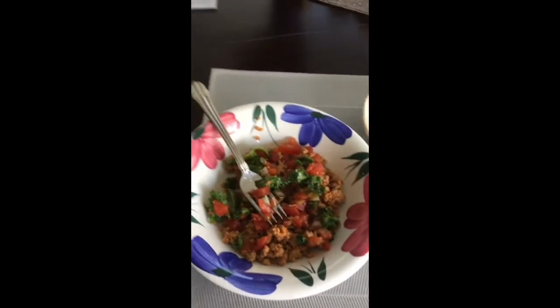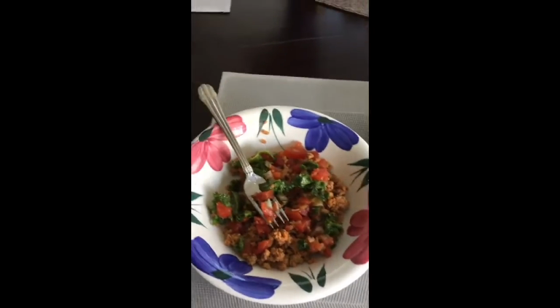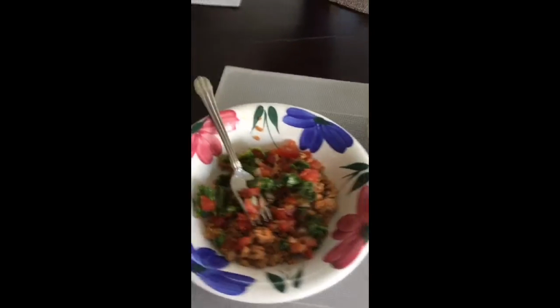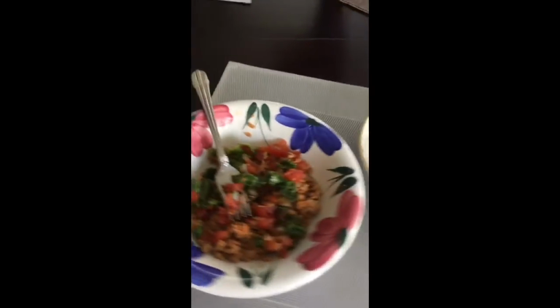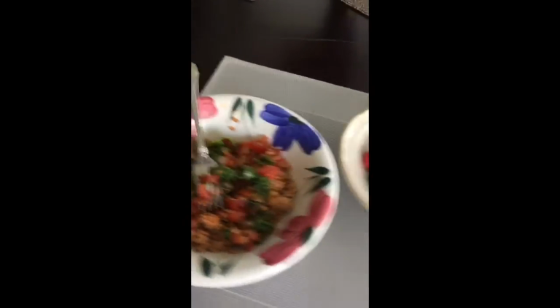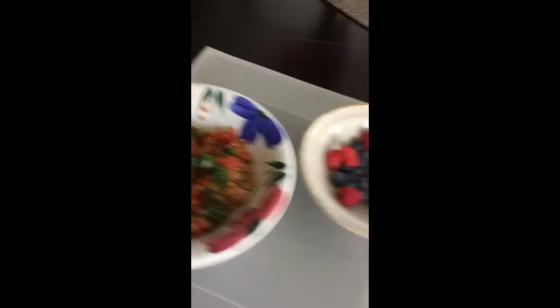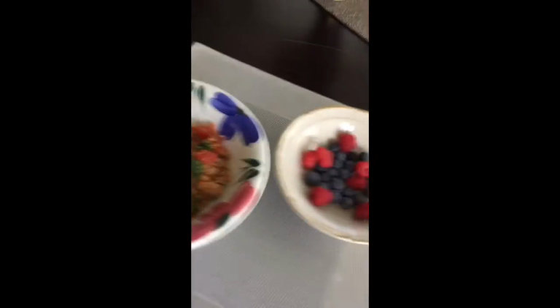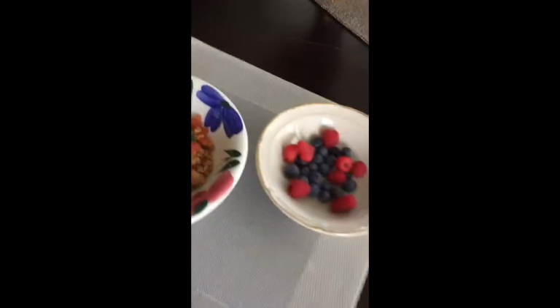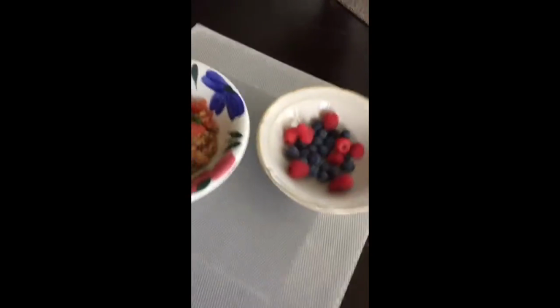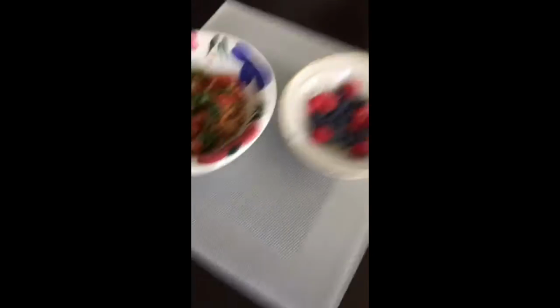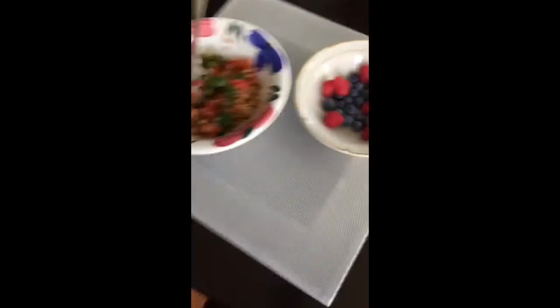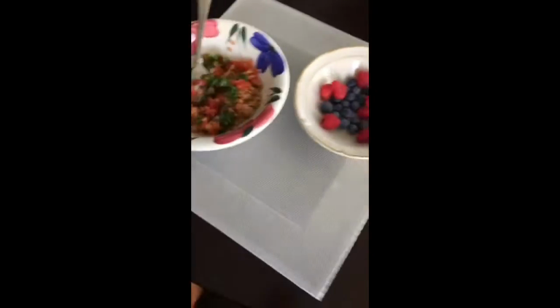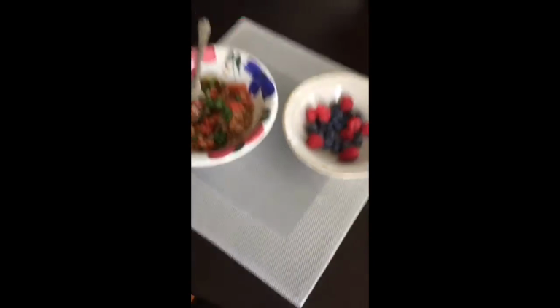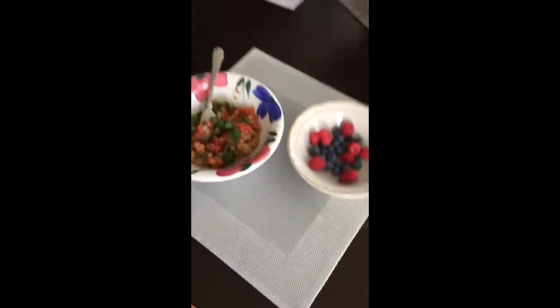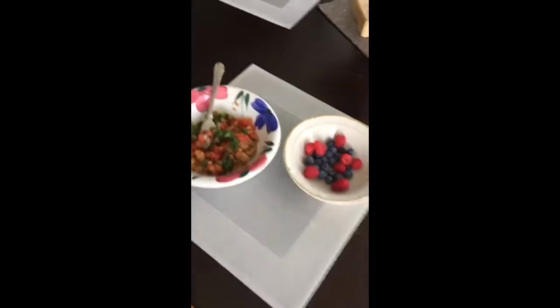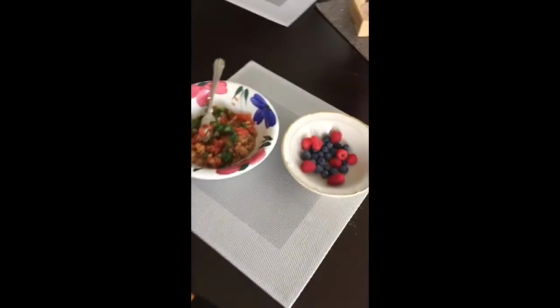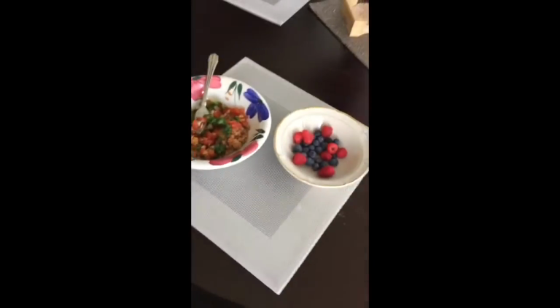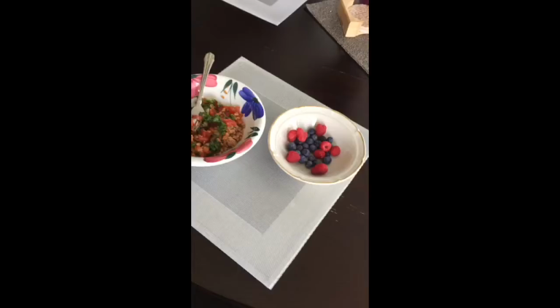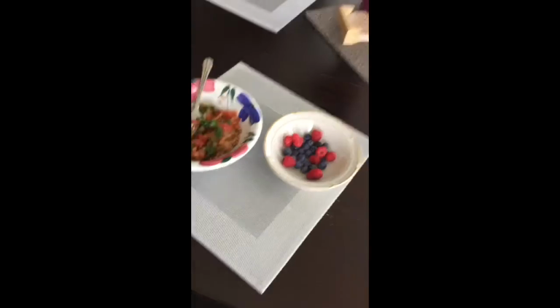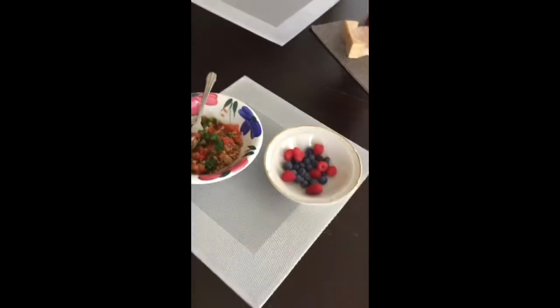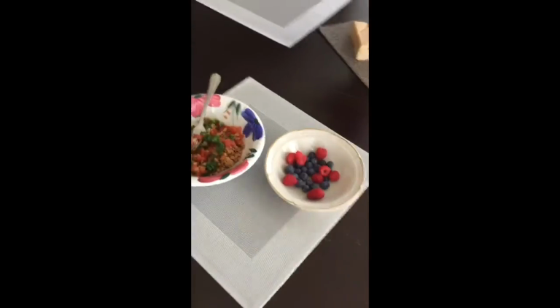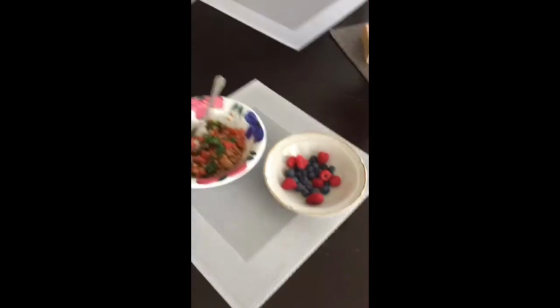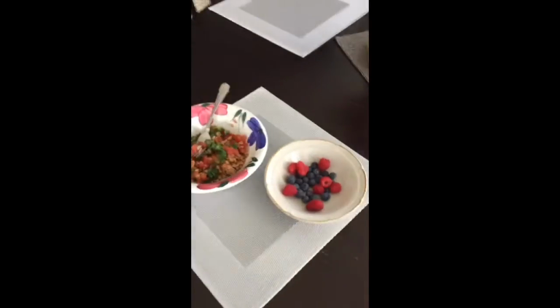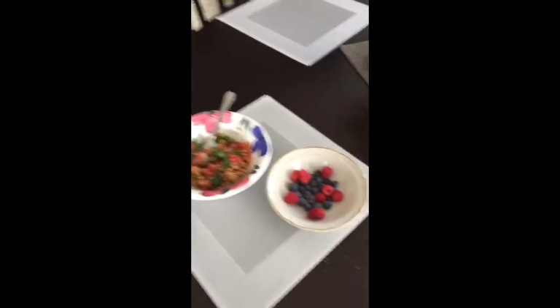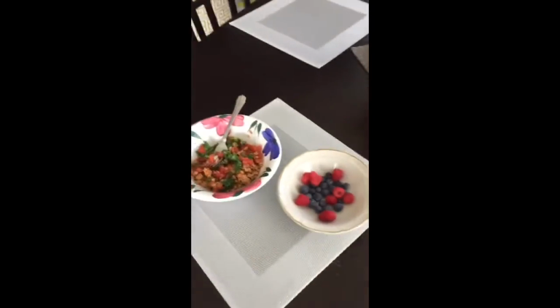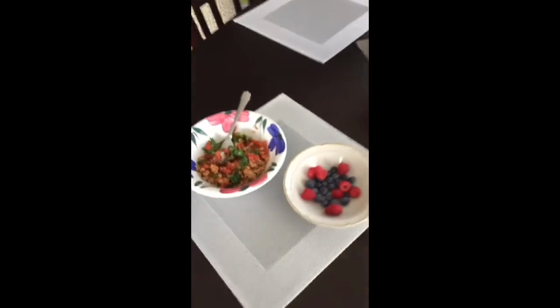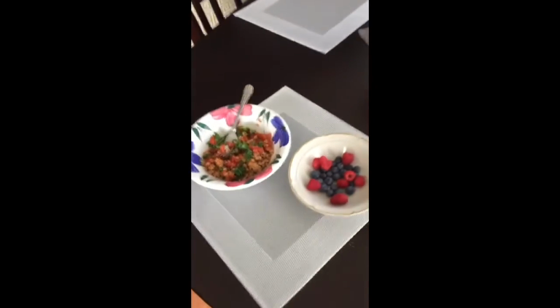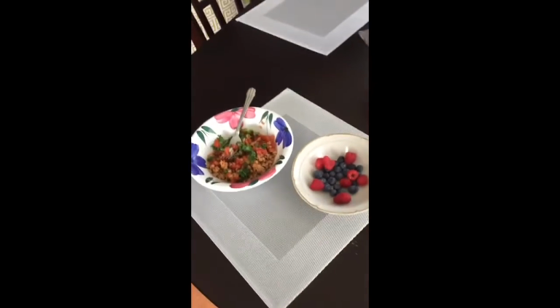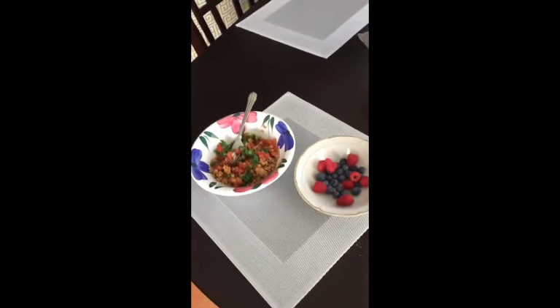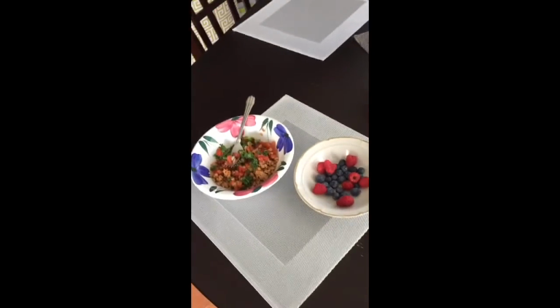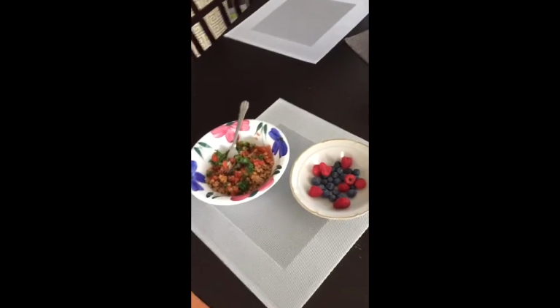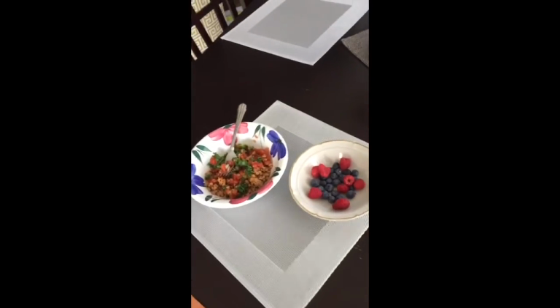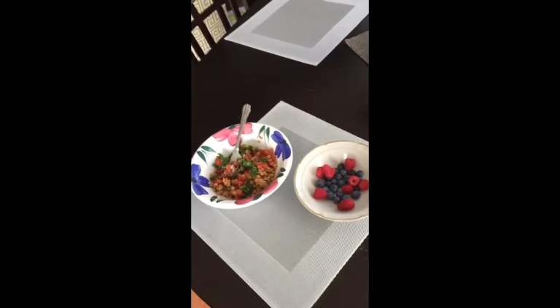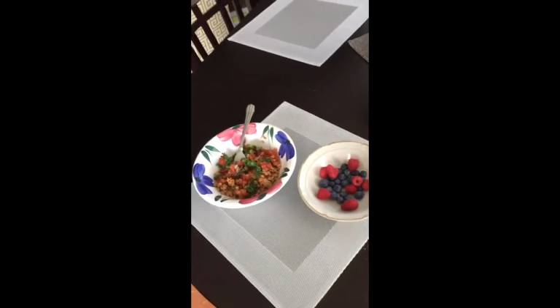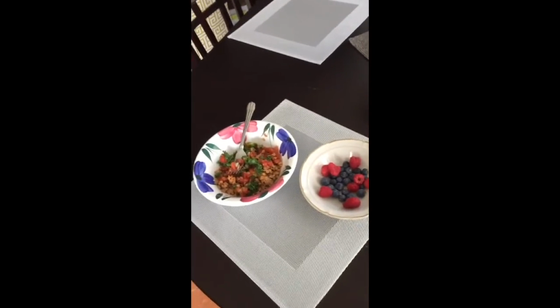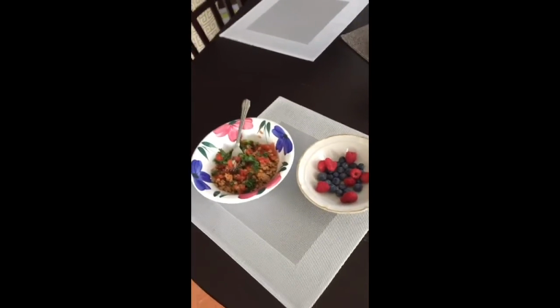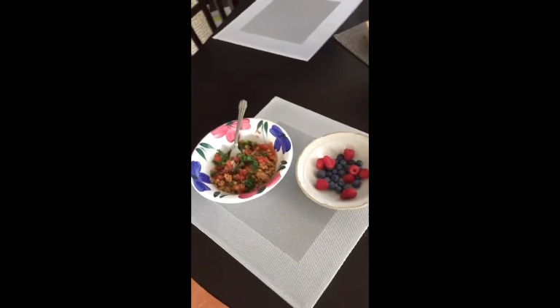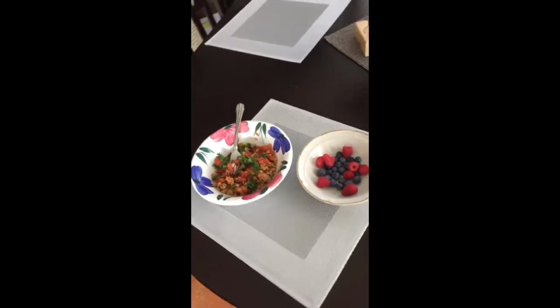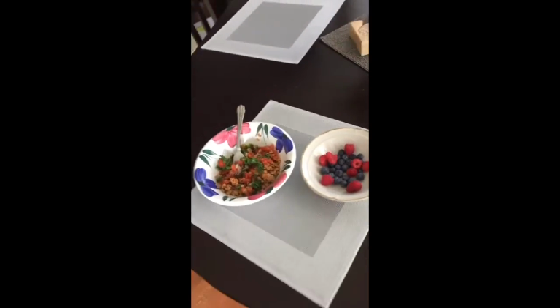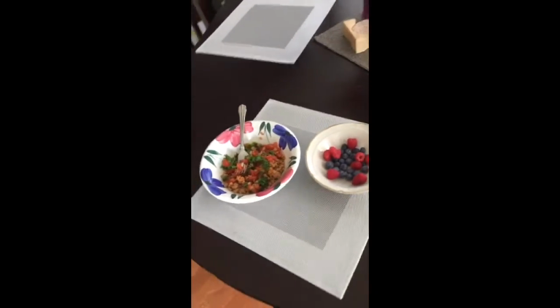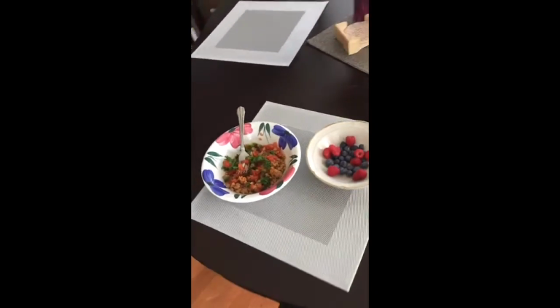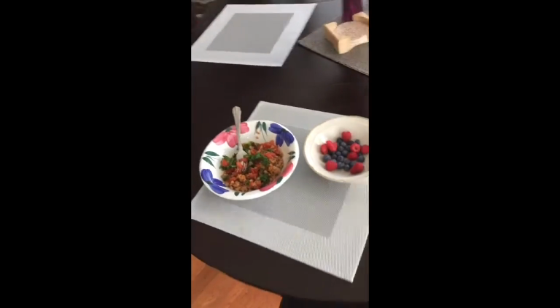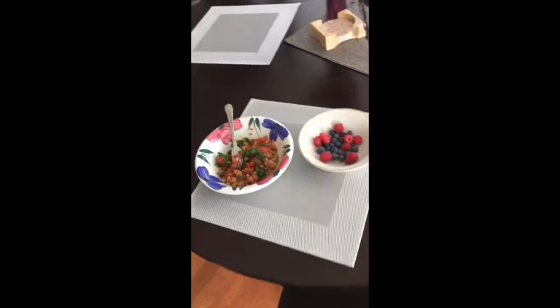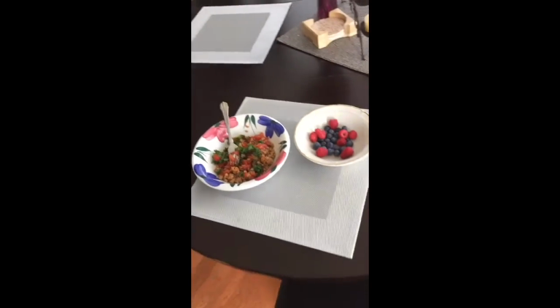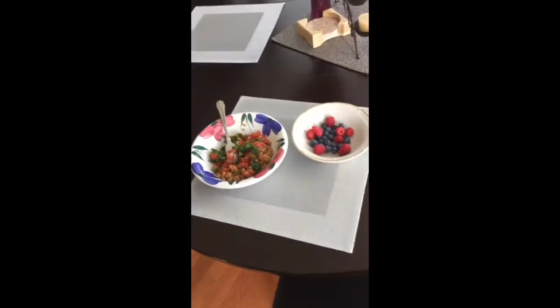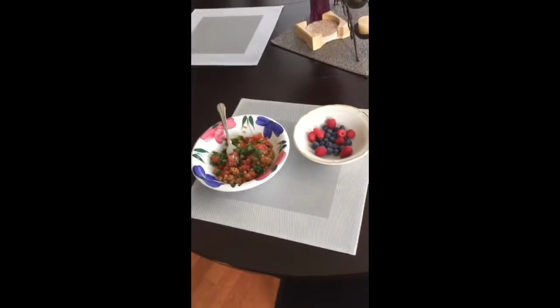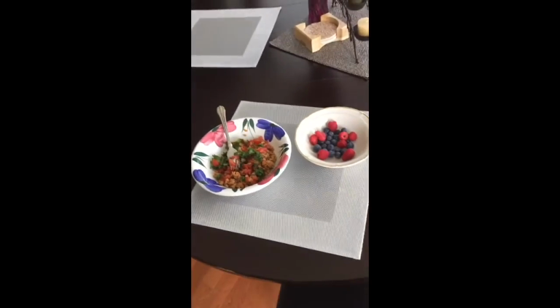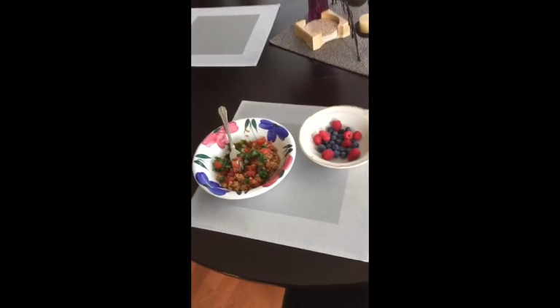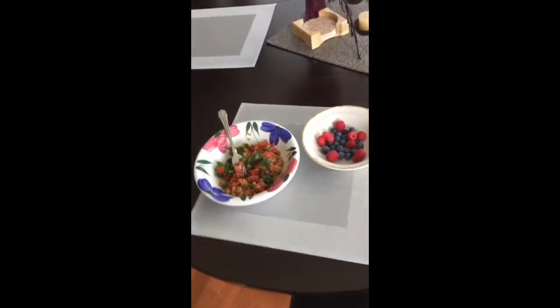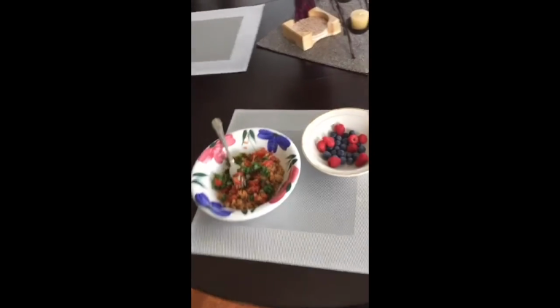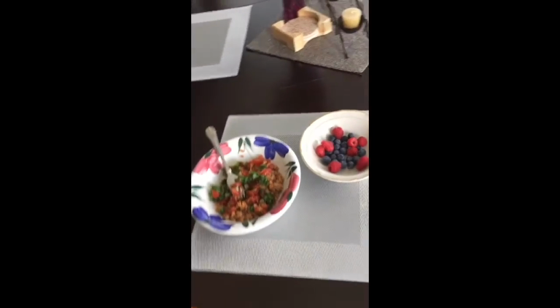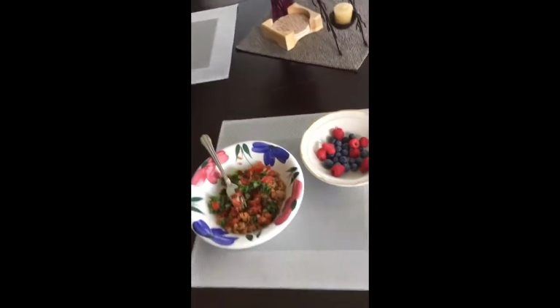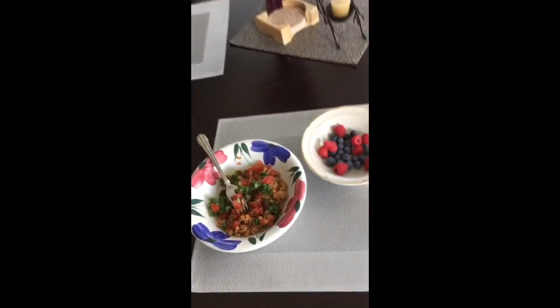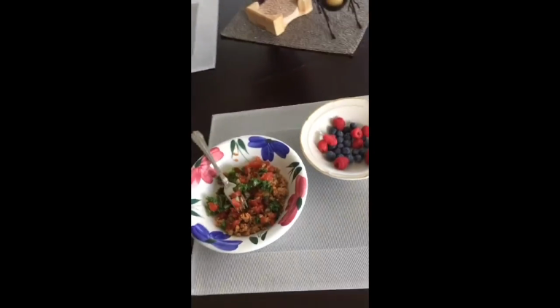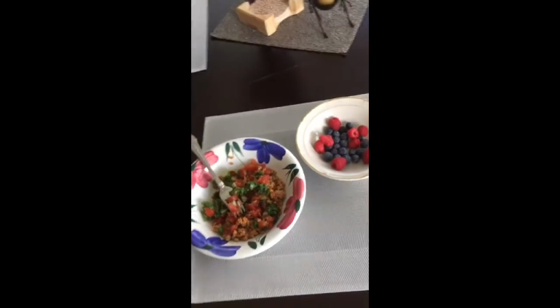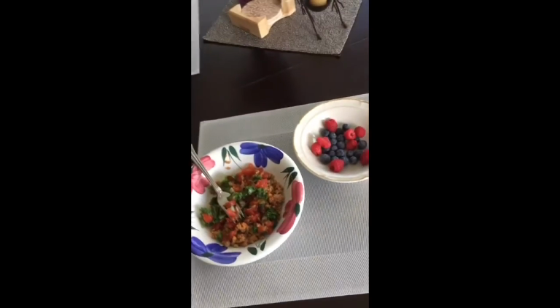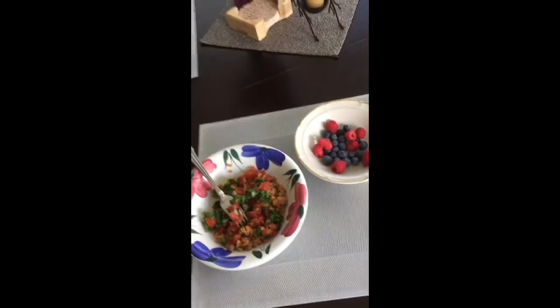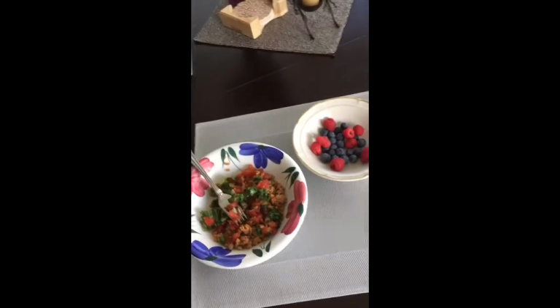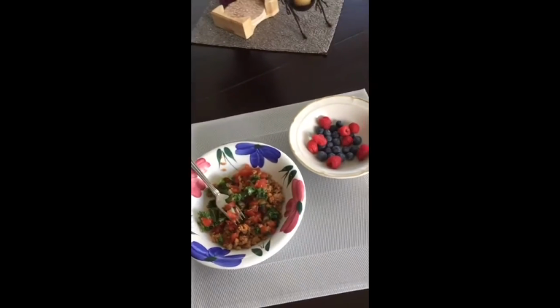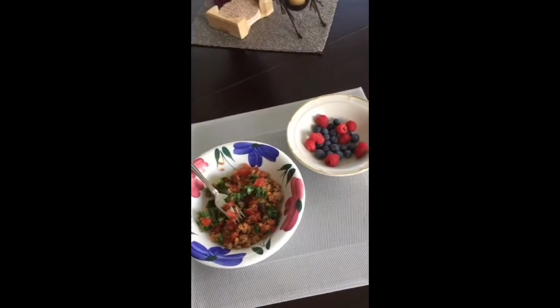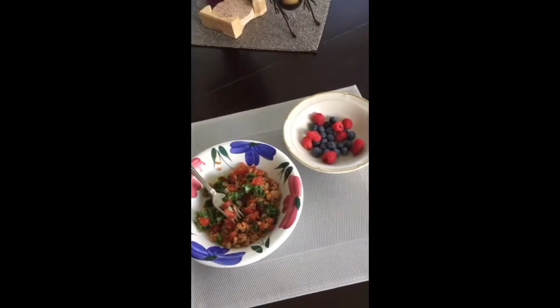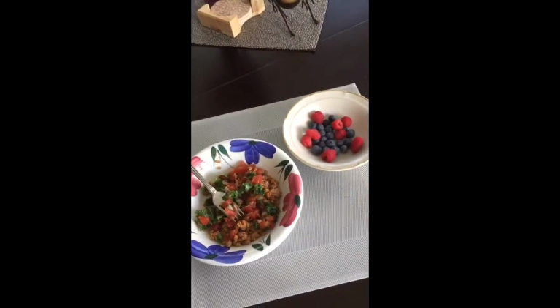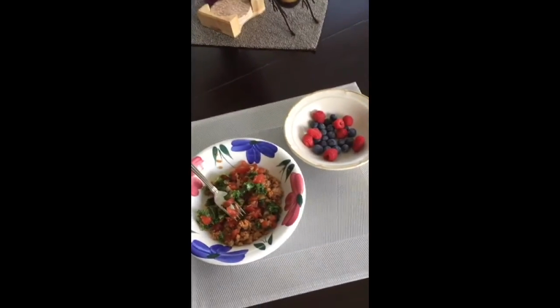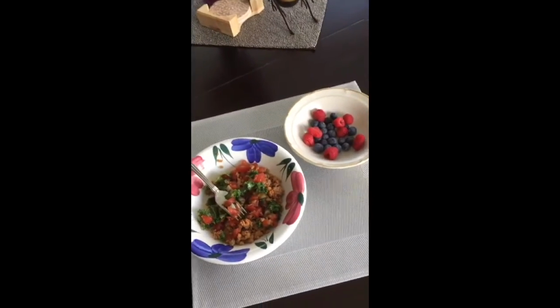With a side of organic raspberries and blueberries. Very simple, easy to do, complete, balanced nutrition.